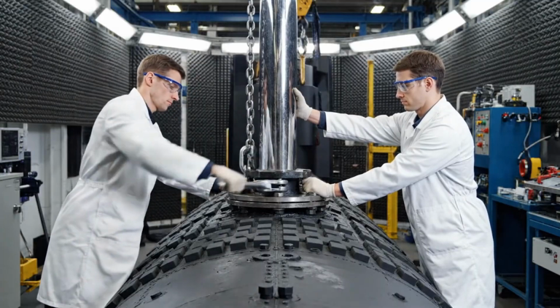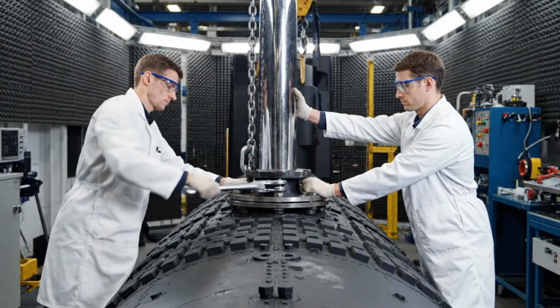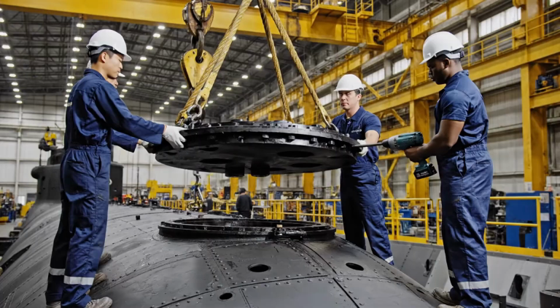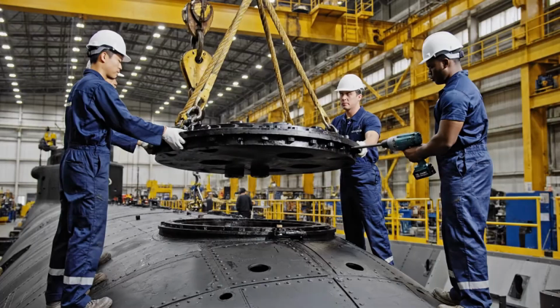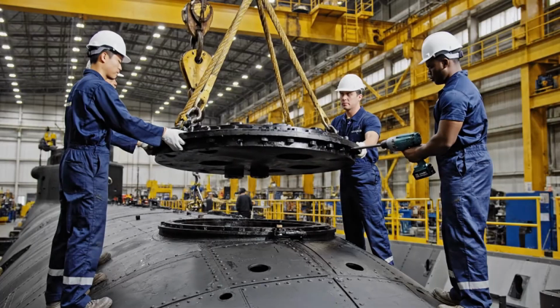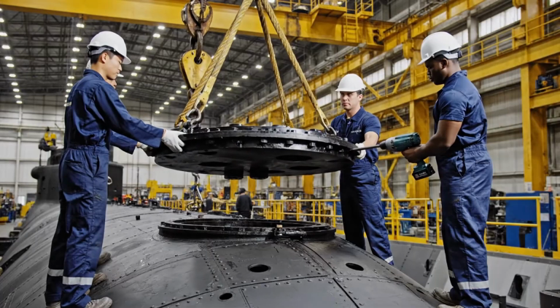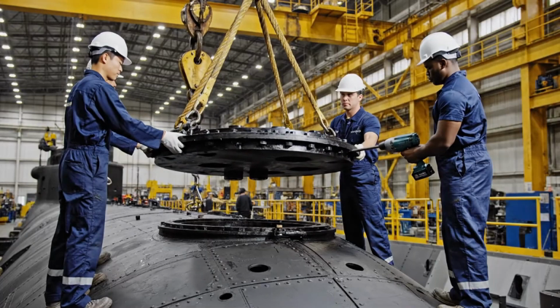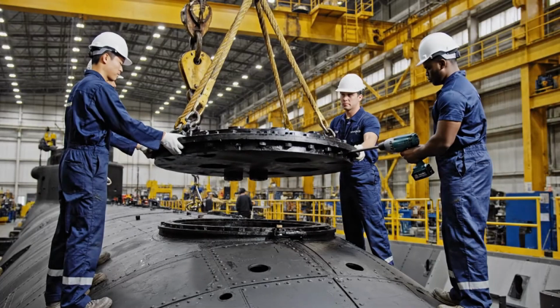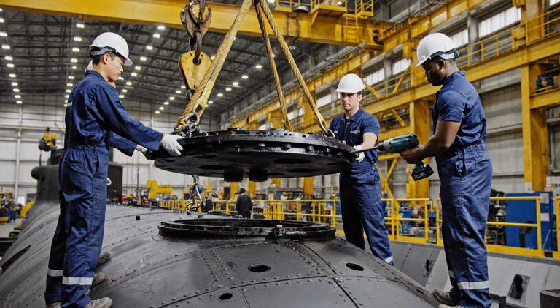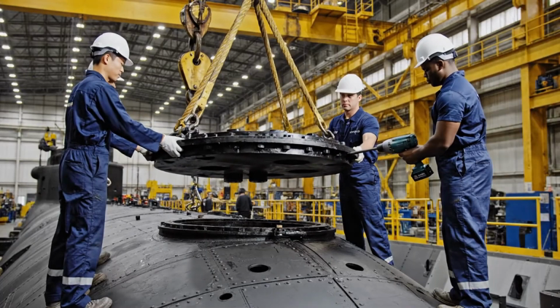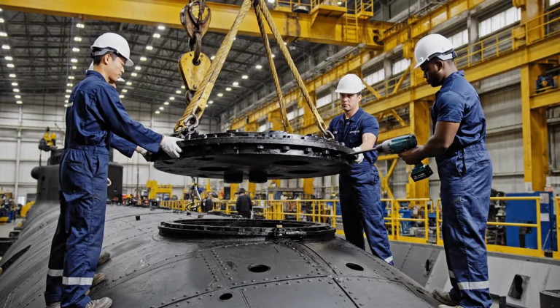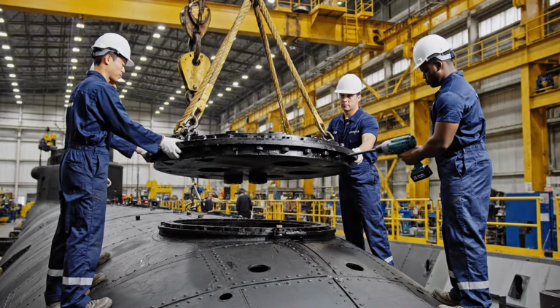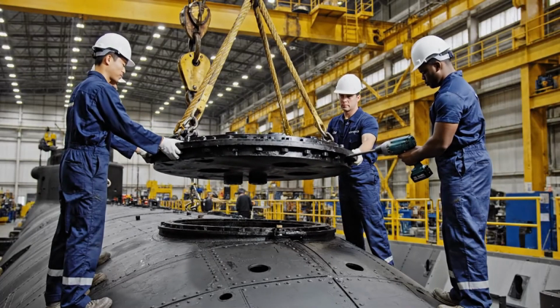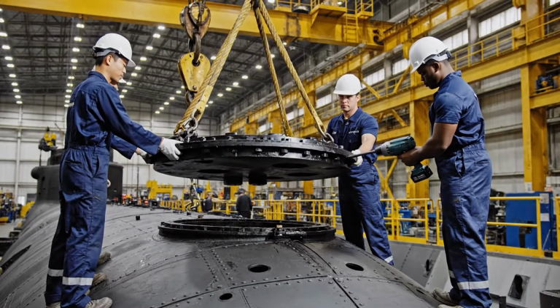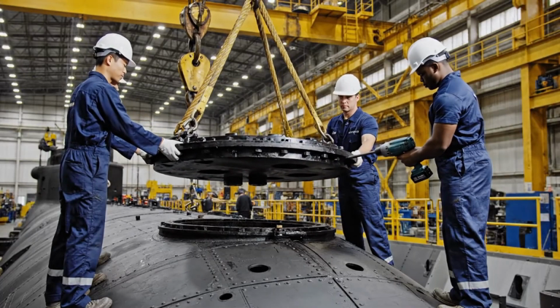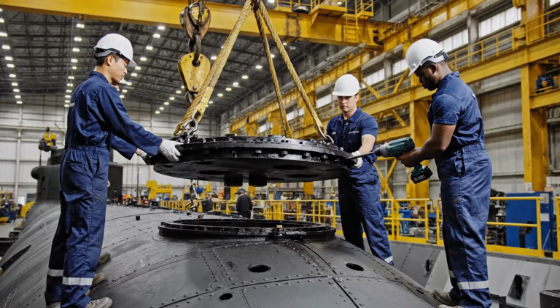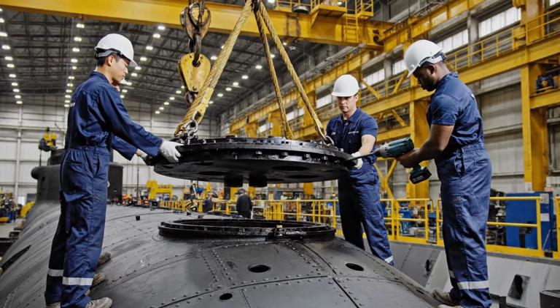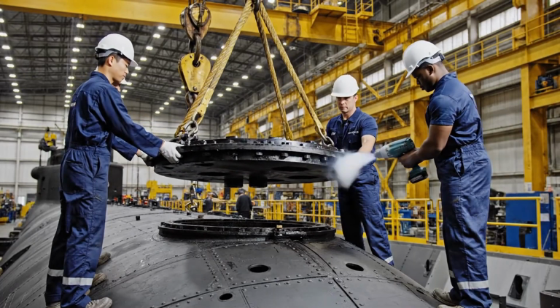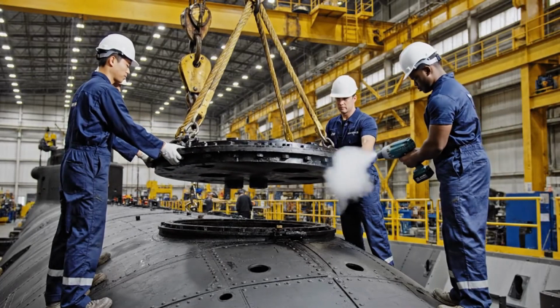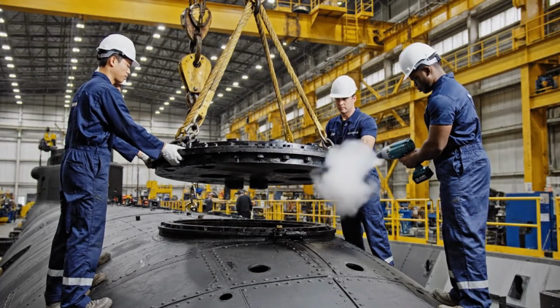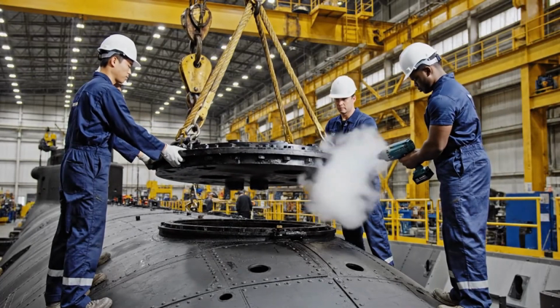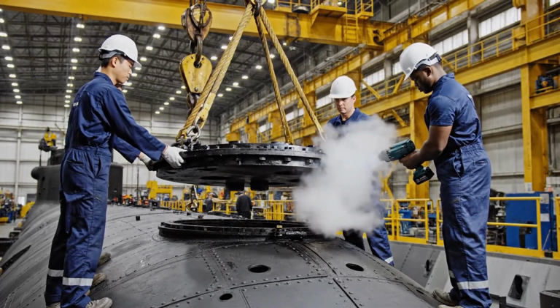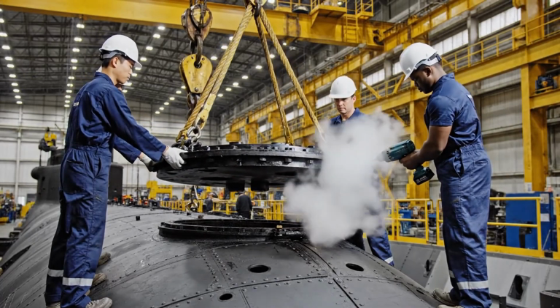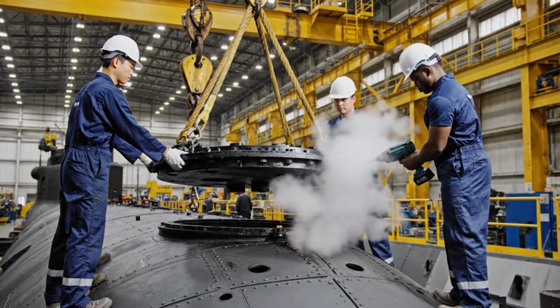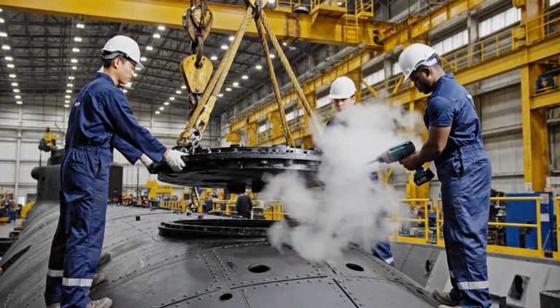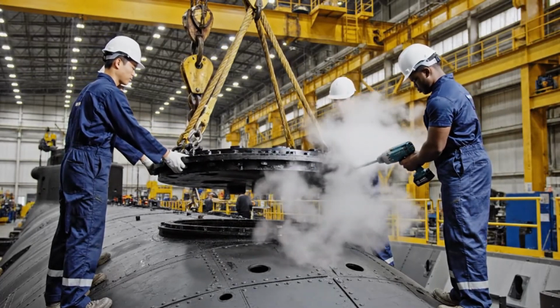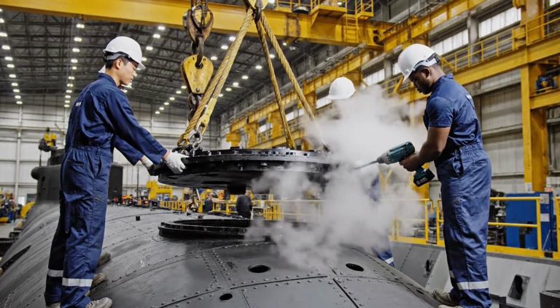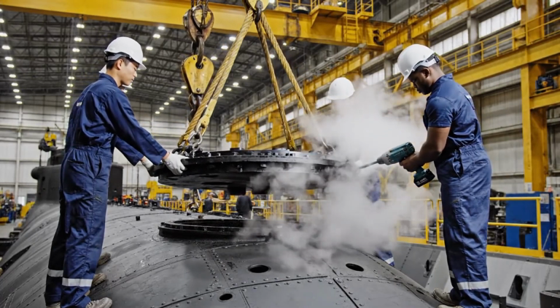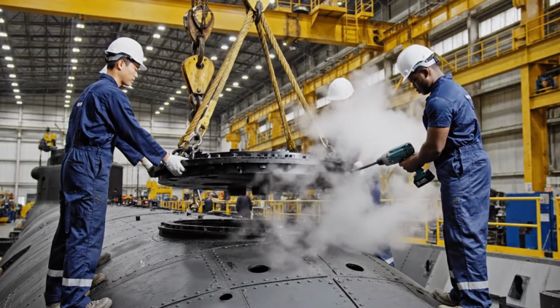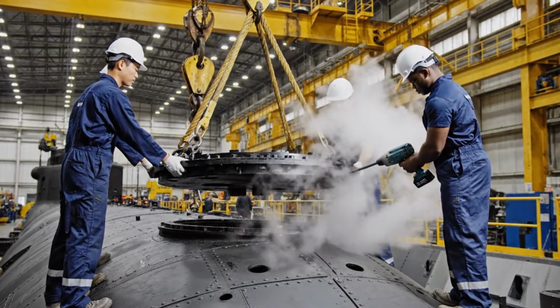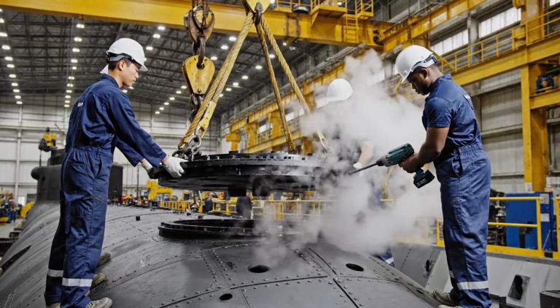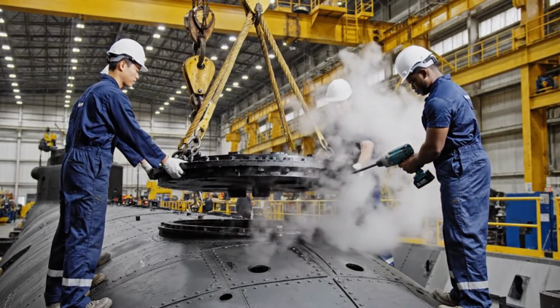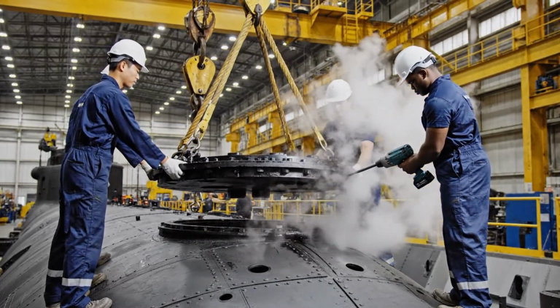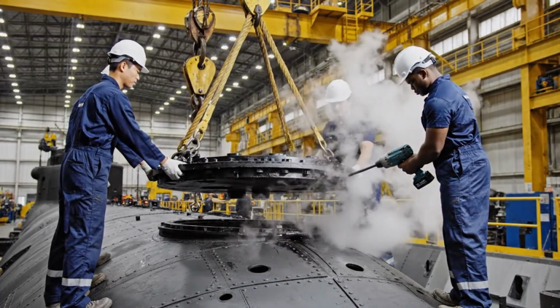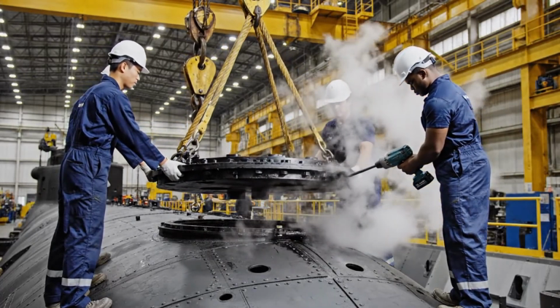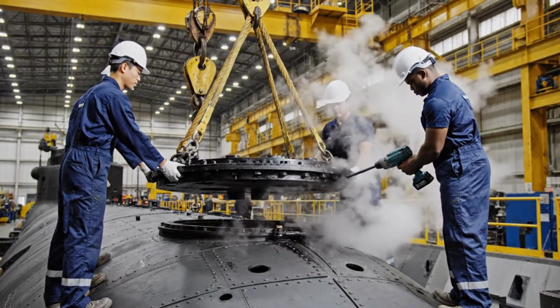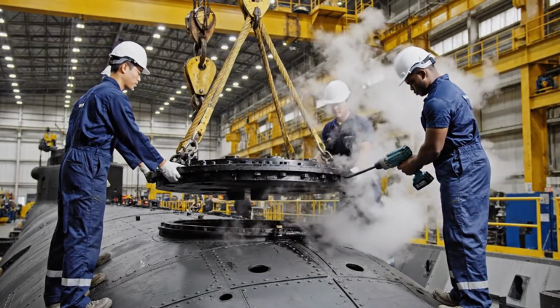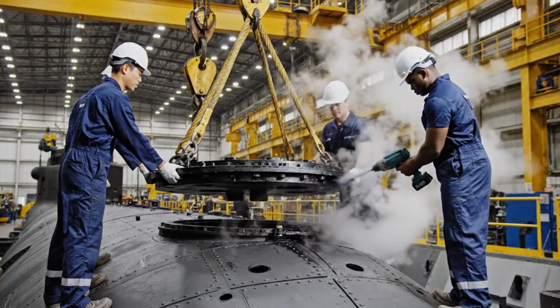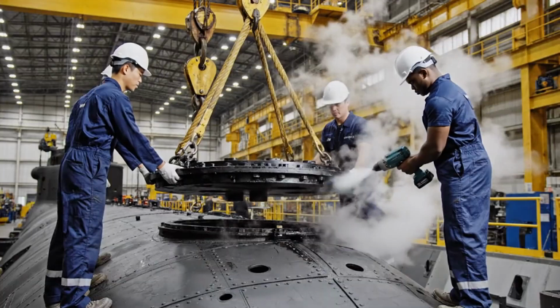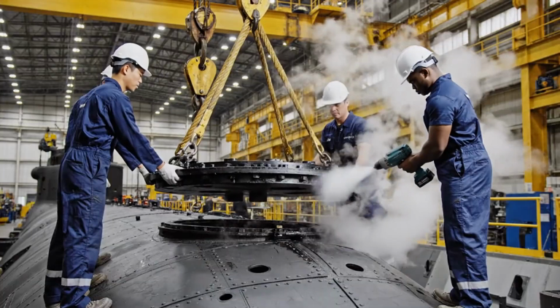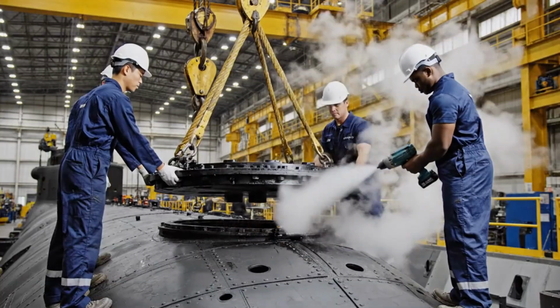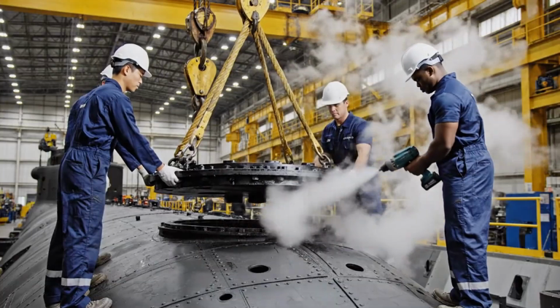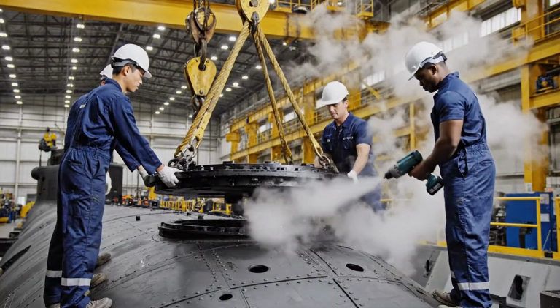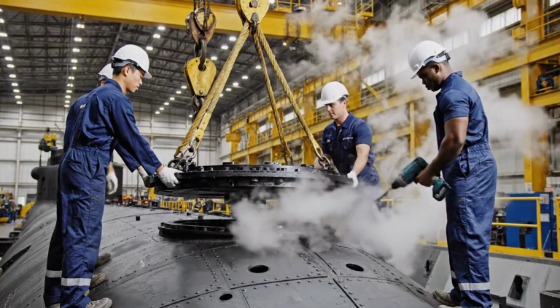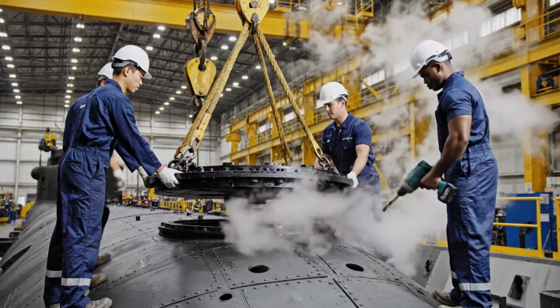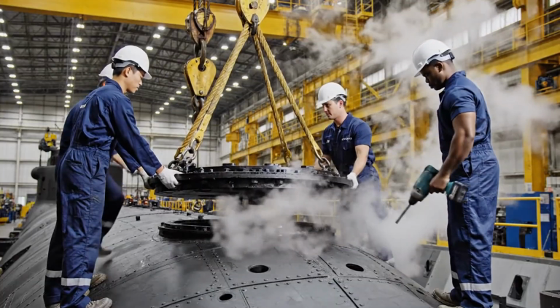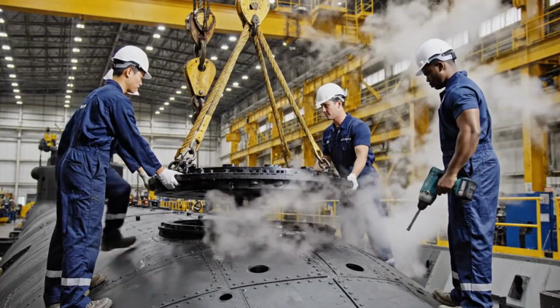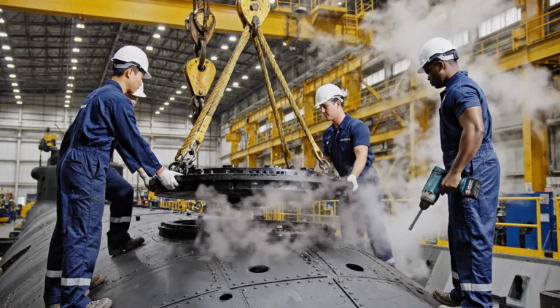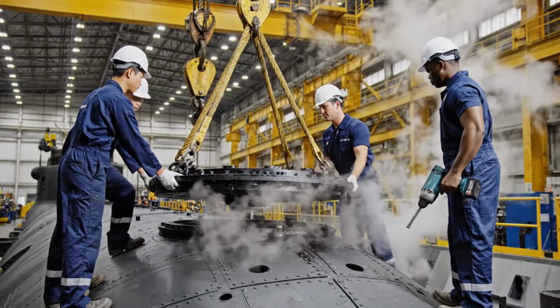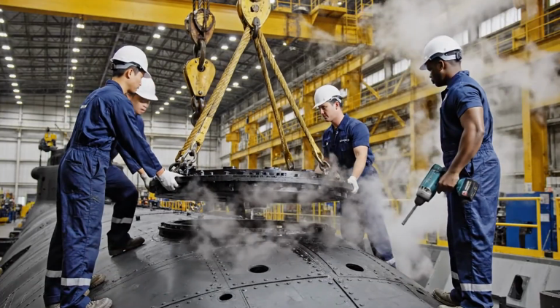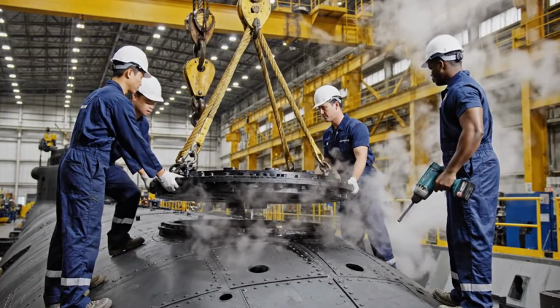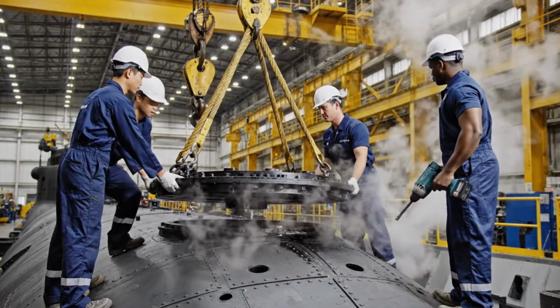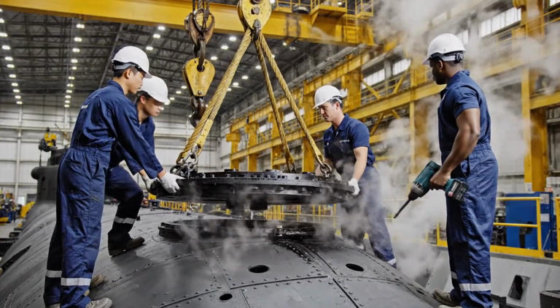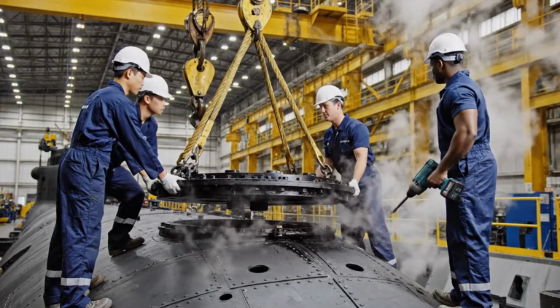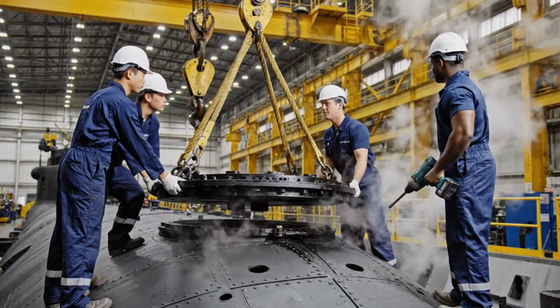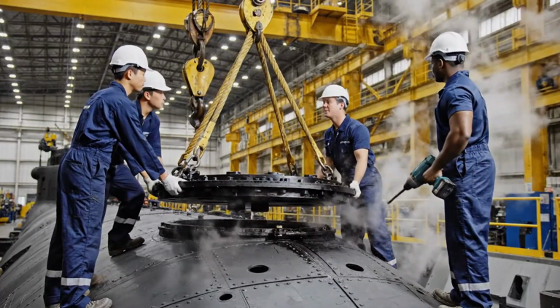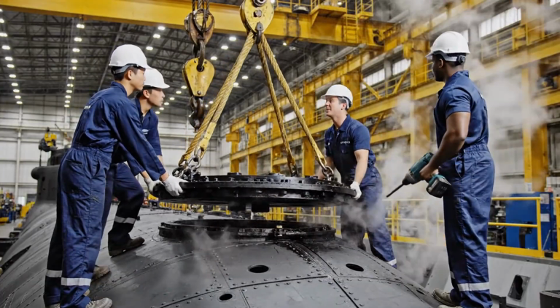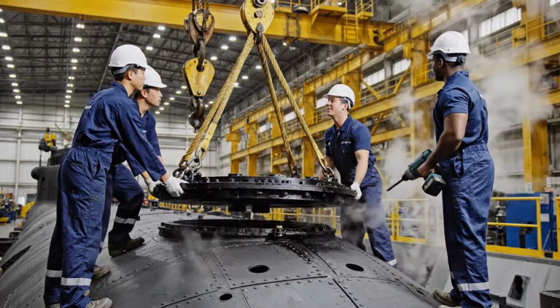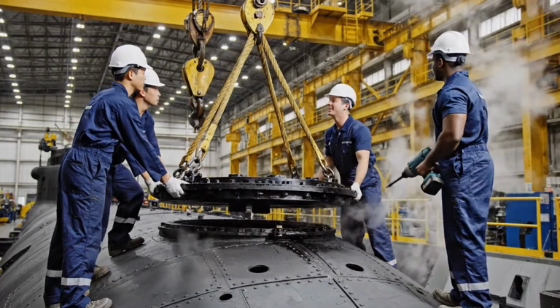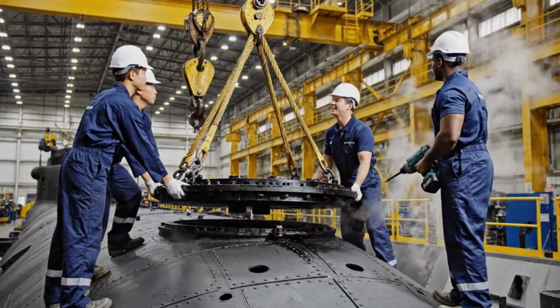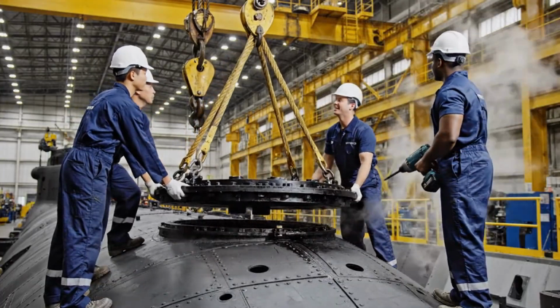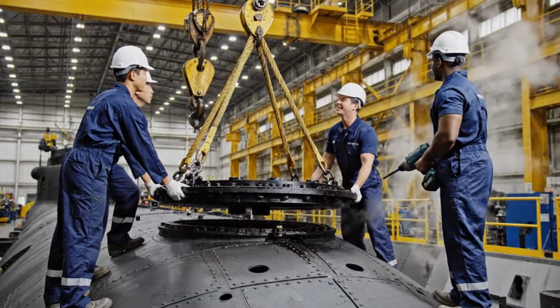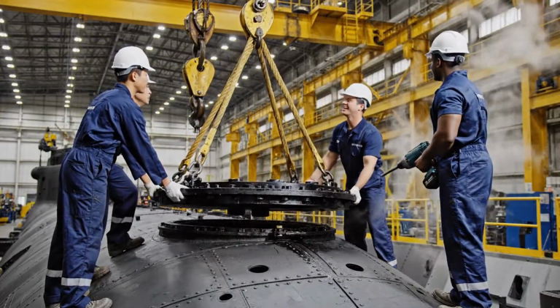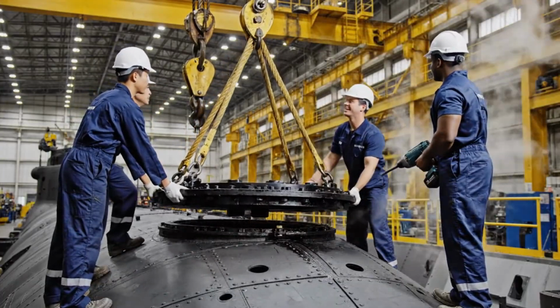Lower it slowly. Okay, watch the alignment — got it. Securing the bolt now.